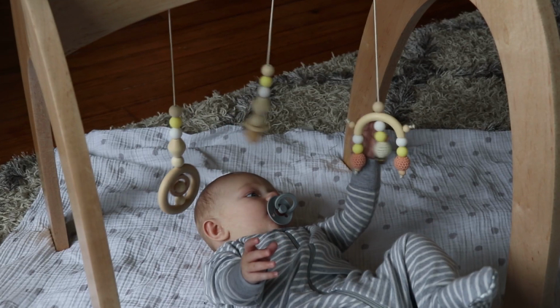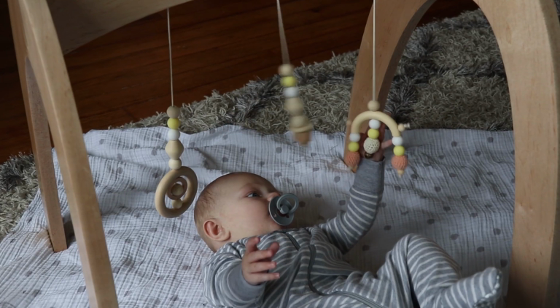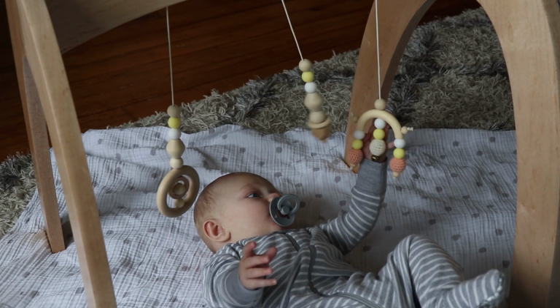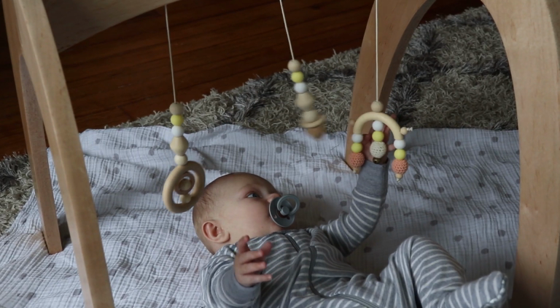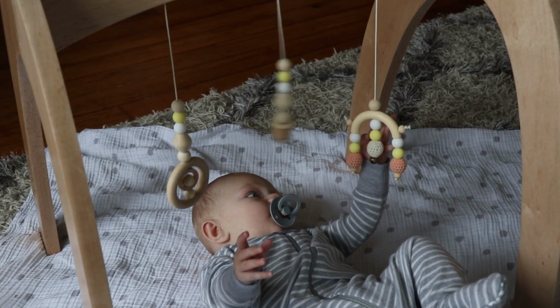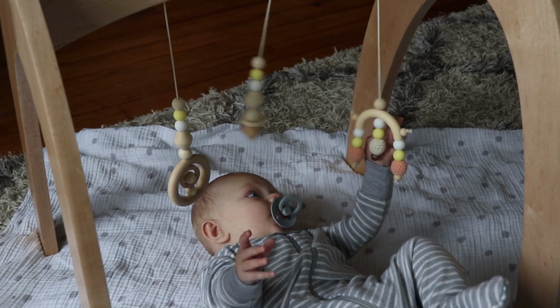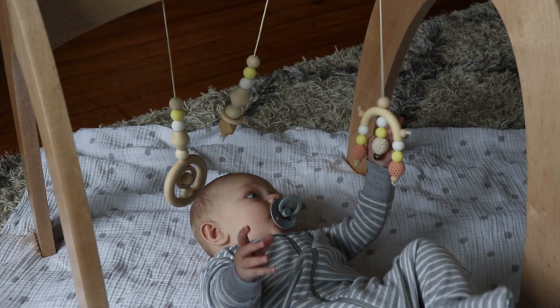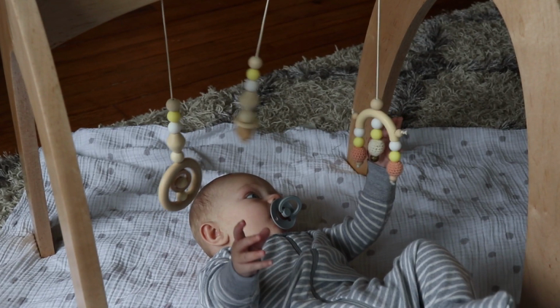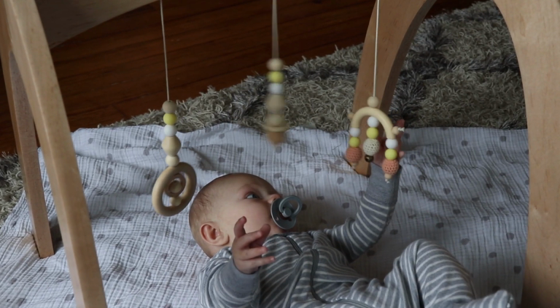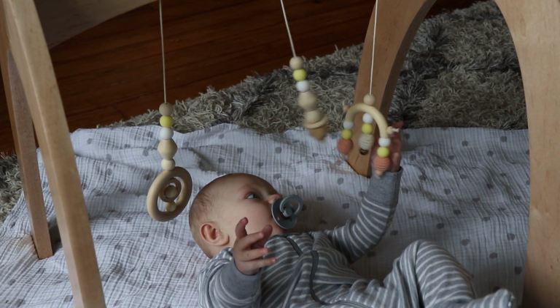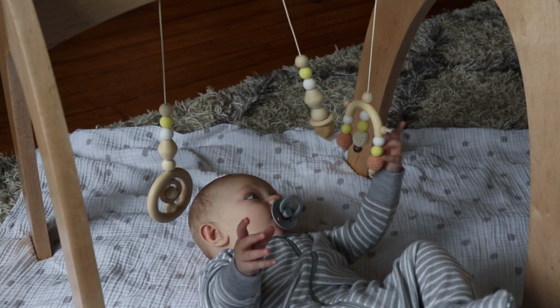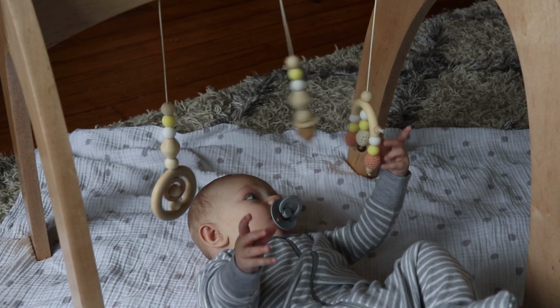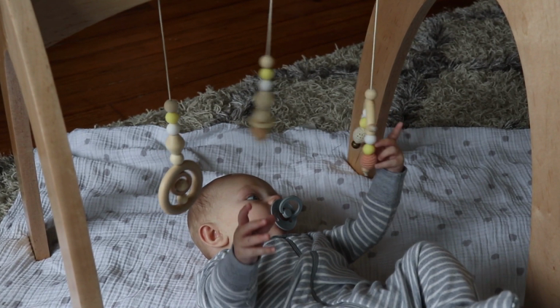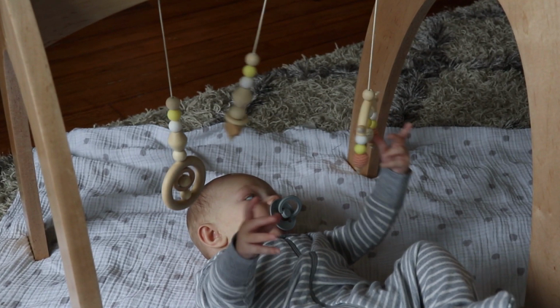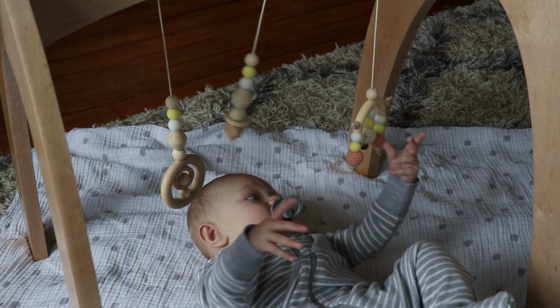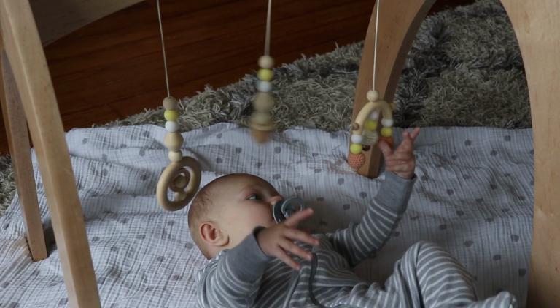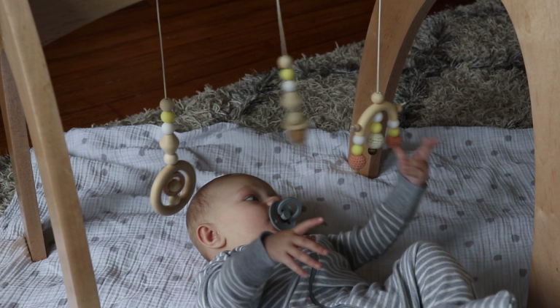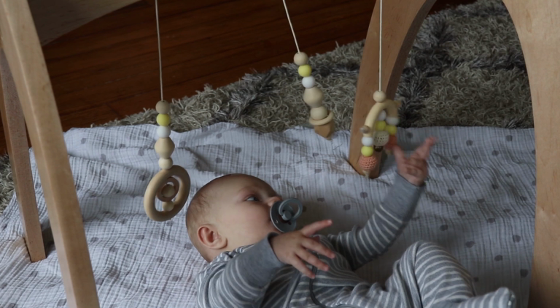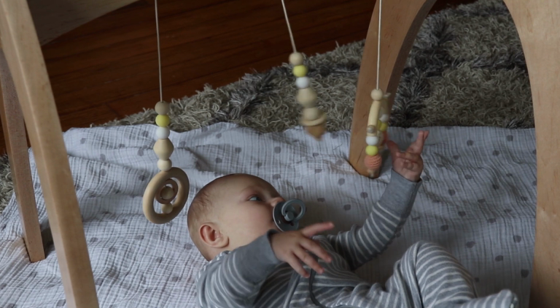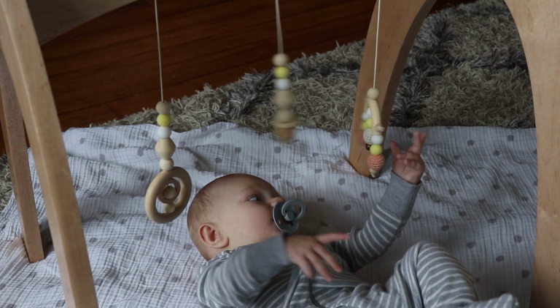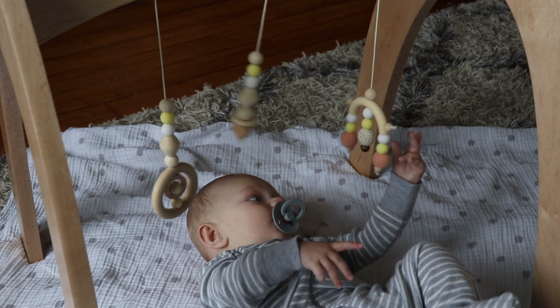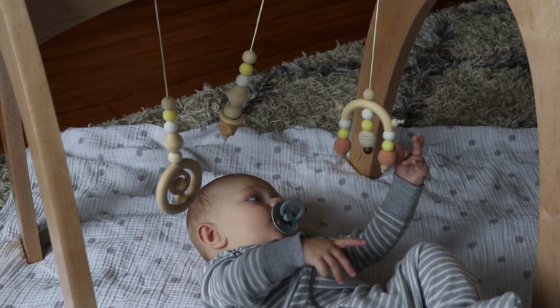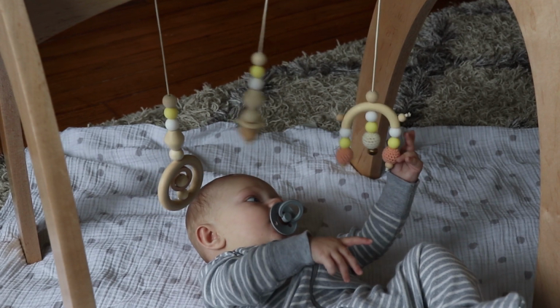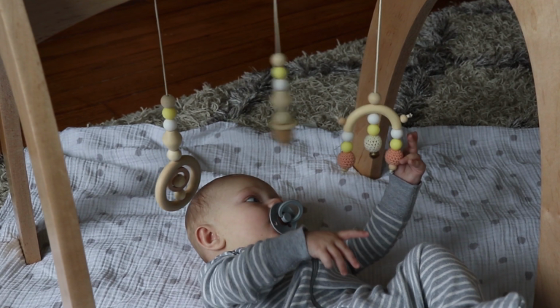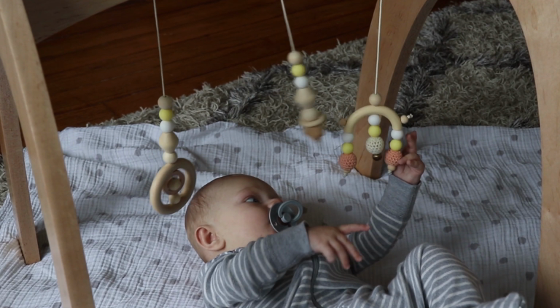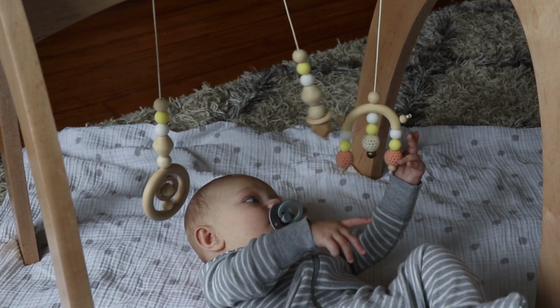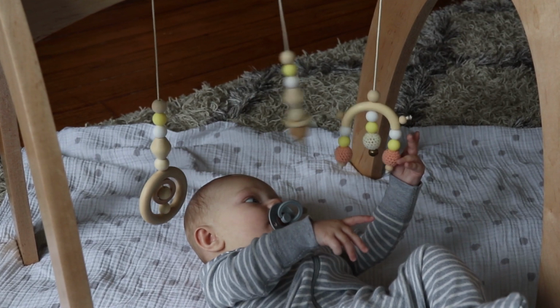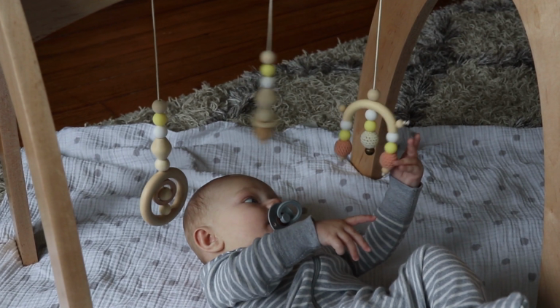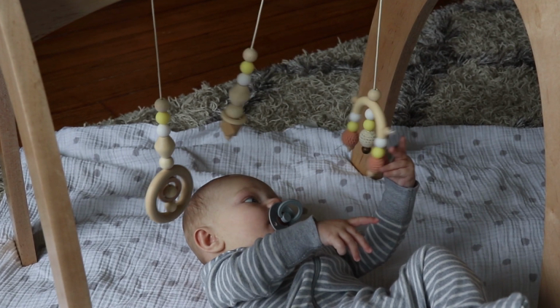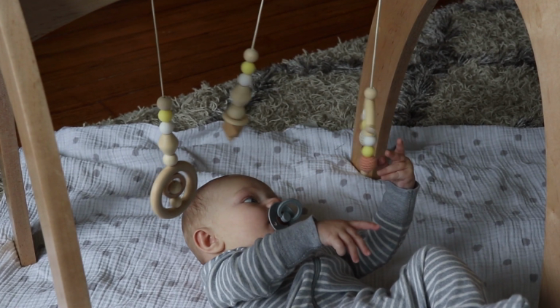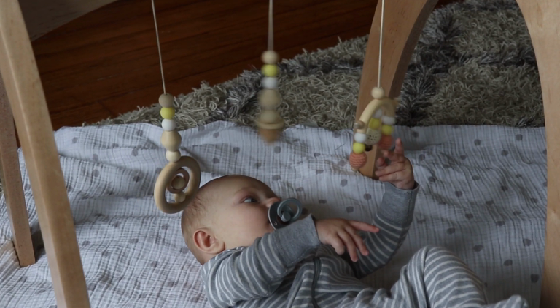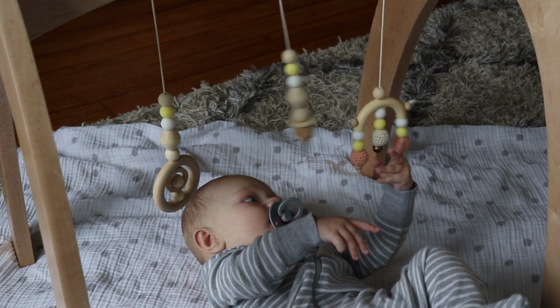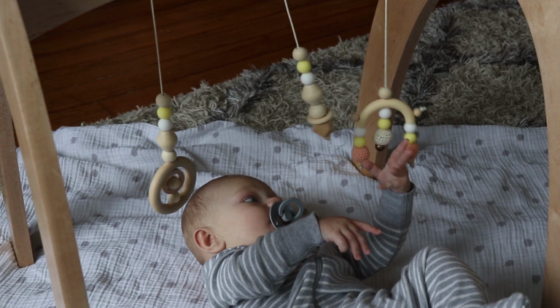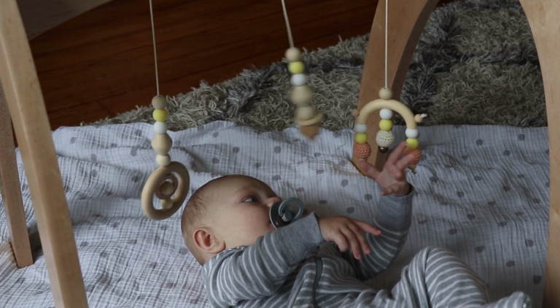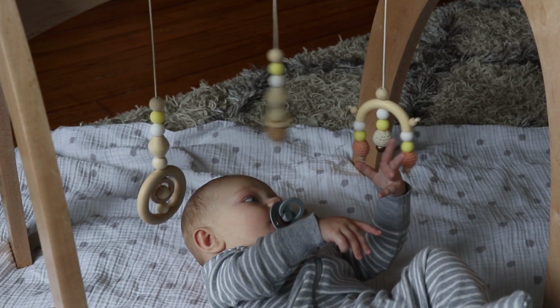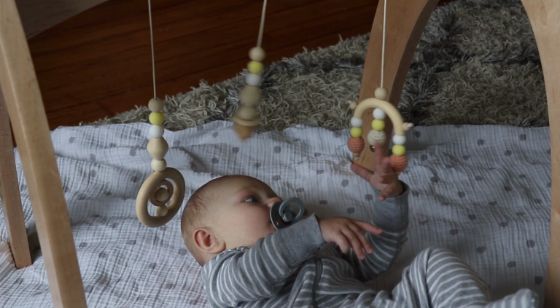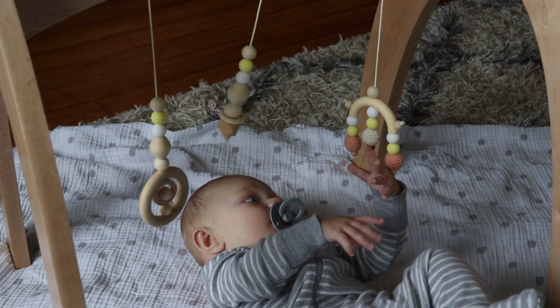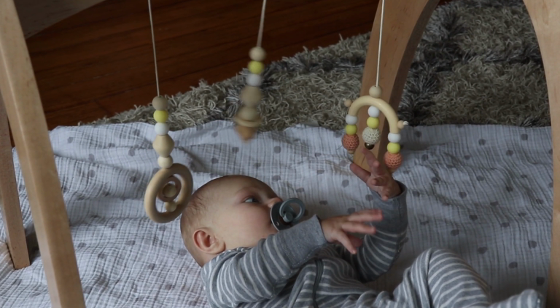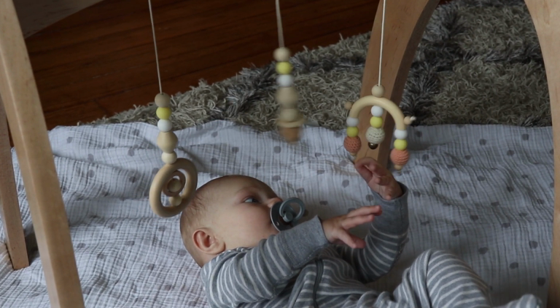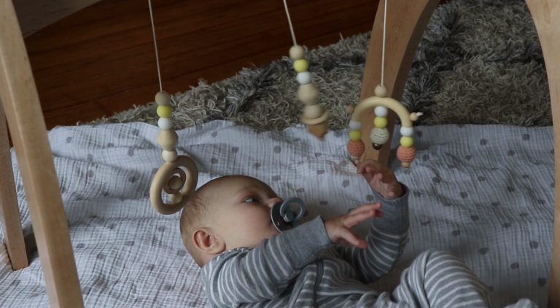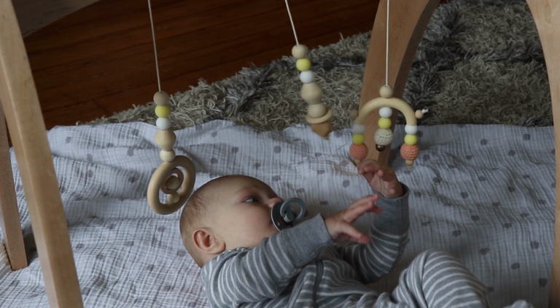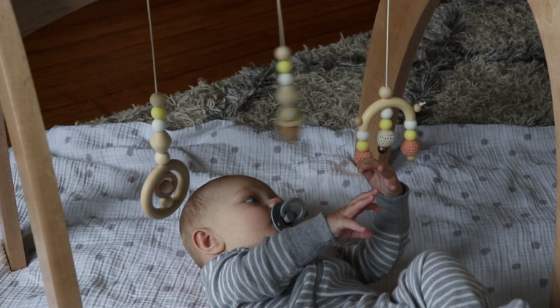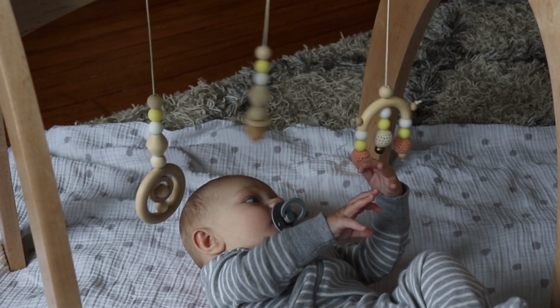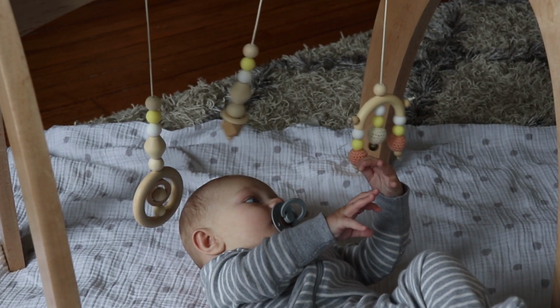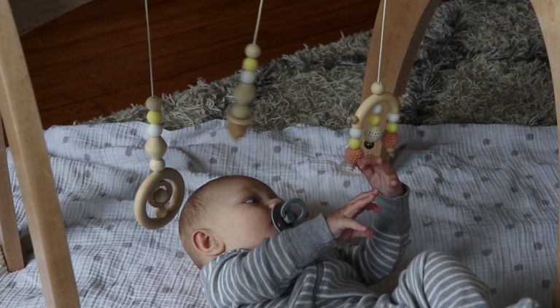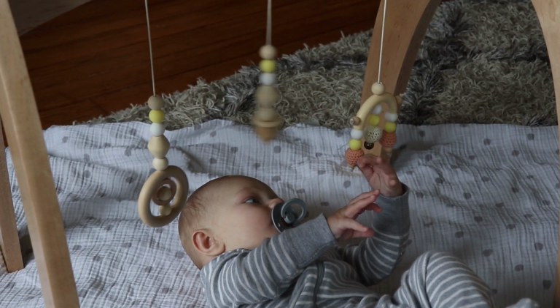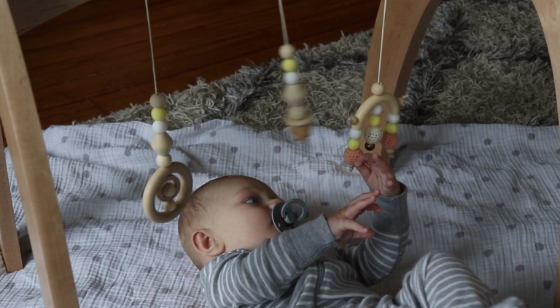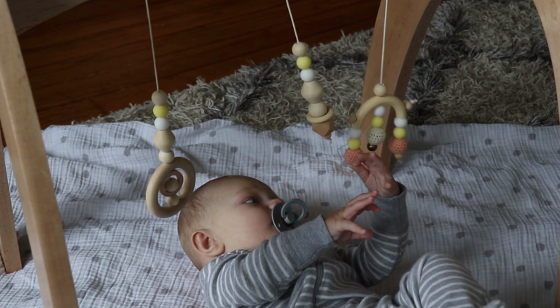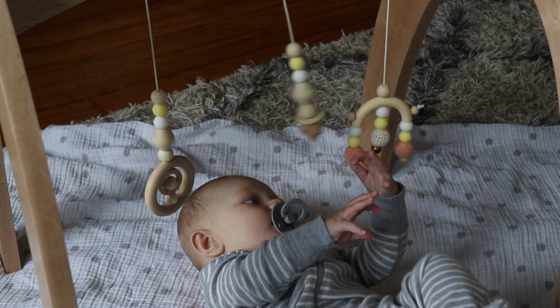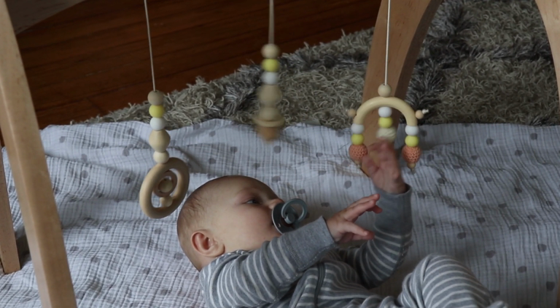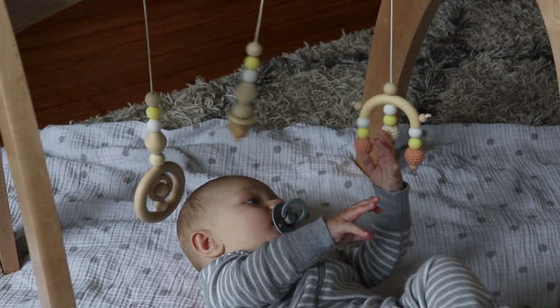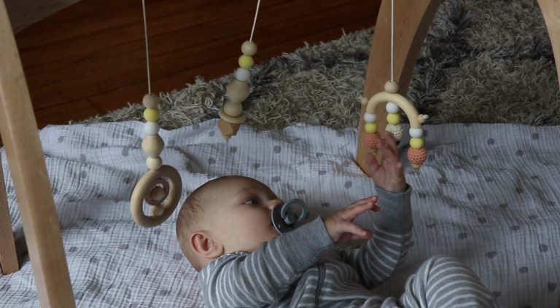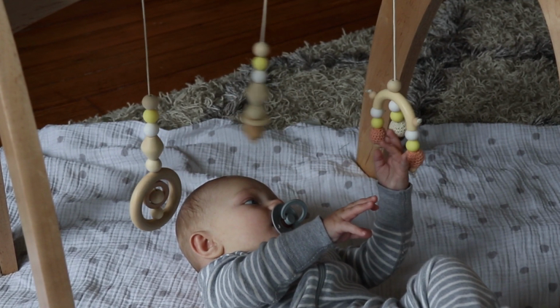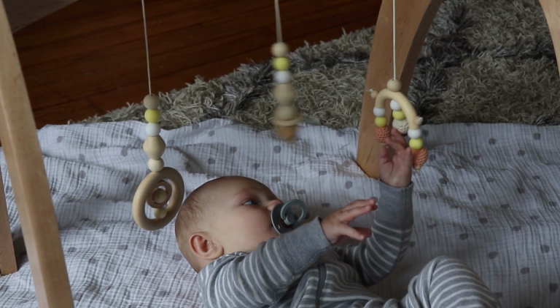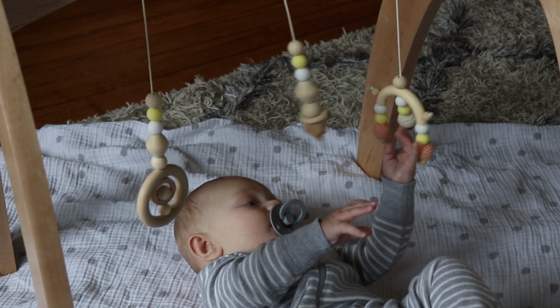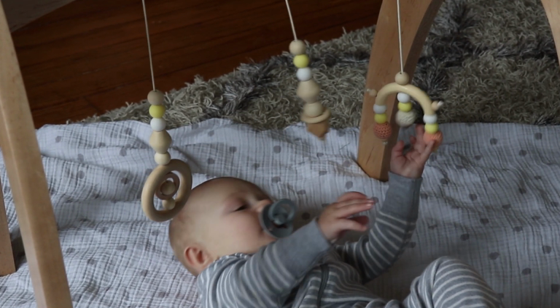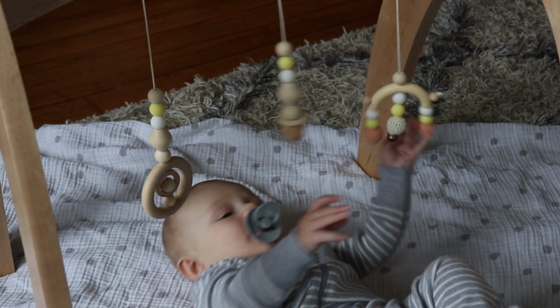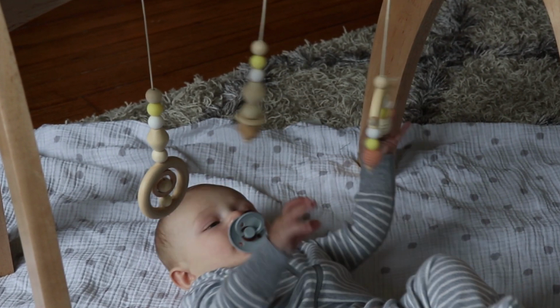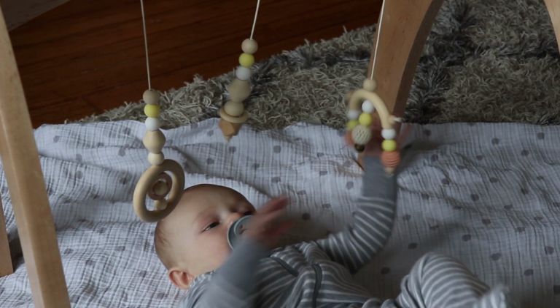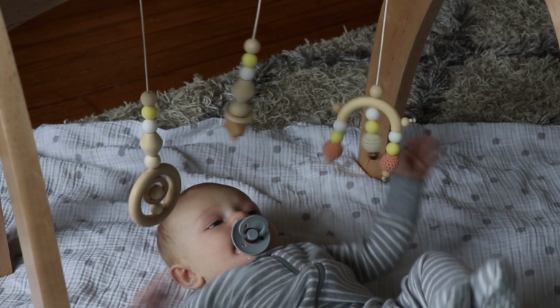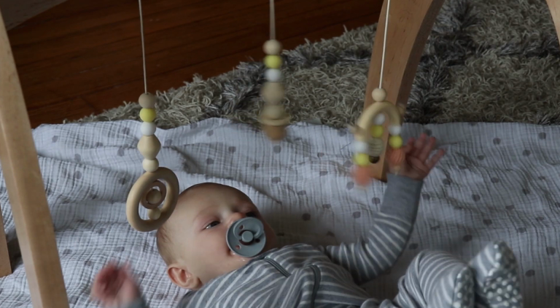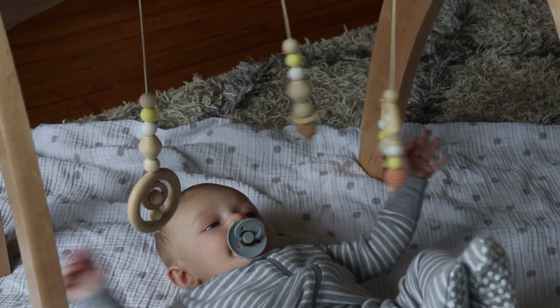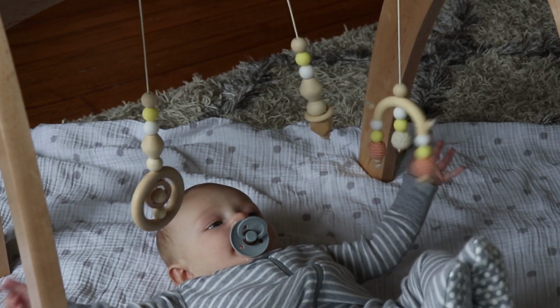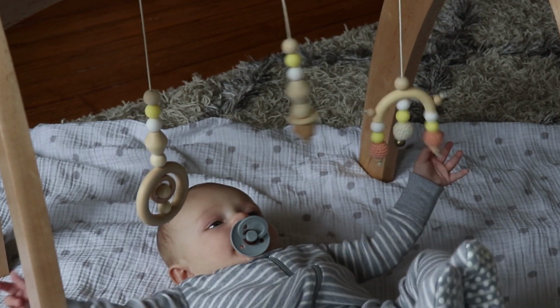At this point the baby gym was ready to go through some thorough quality assurance testing. Luckily for me, the inspector gave me high marks.